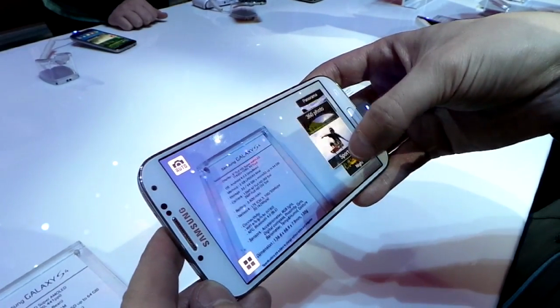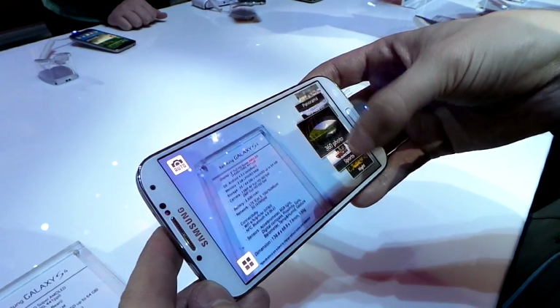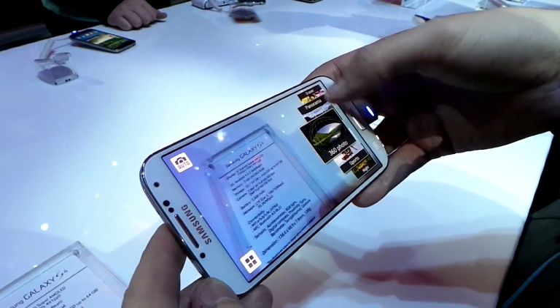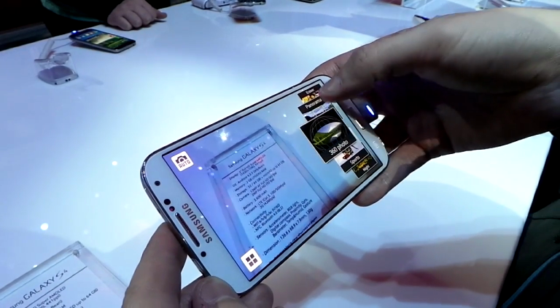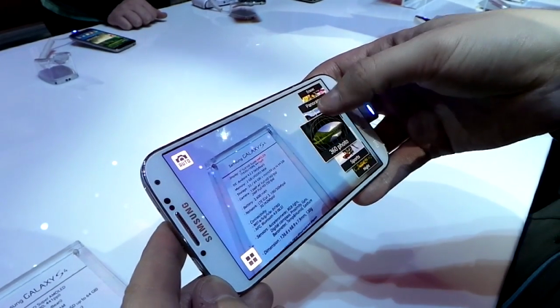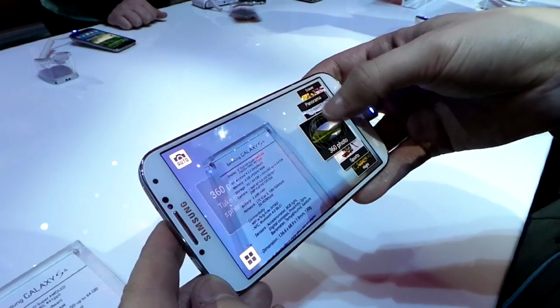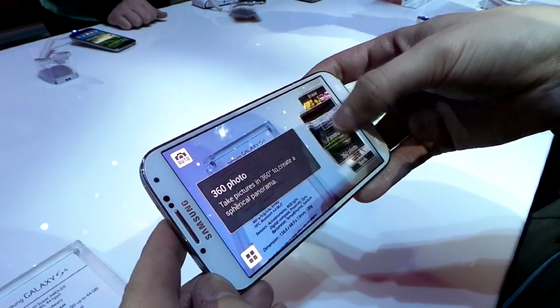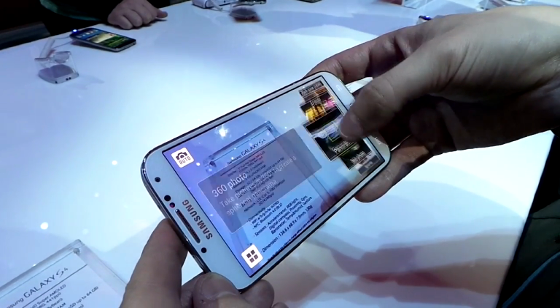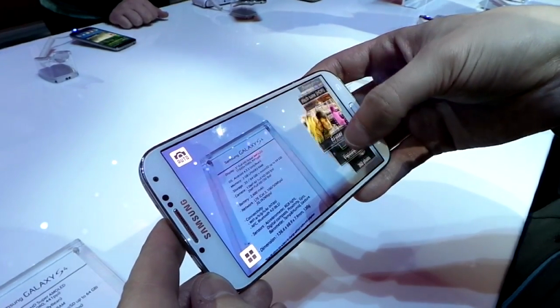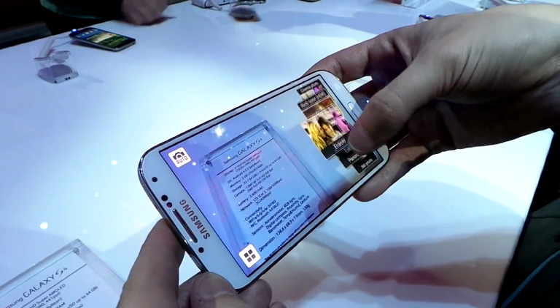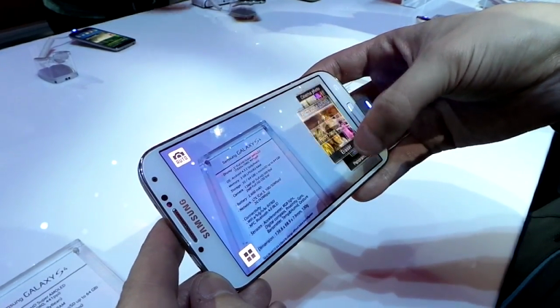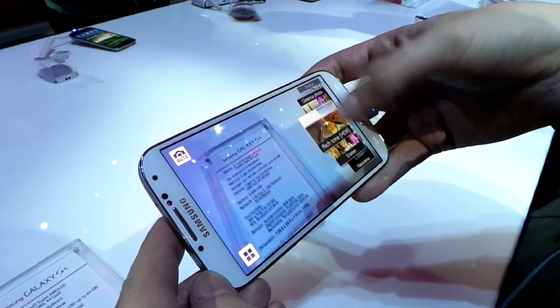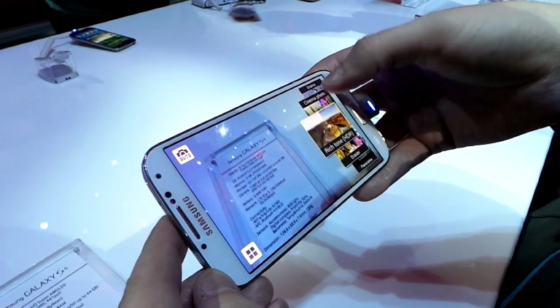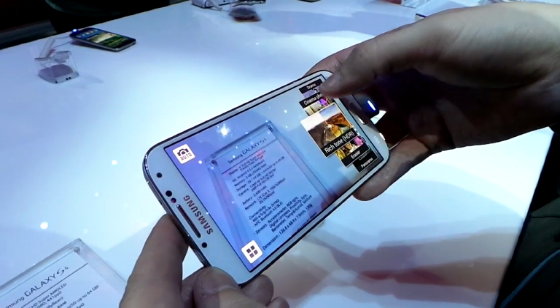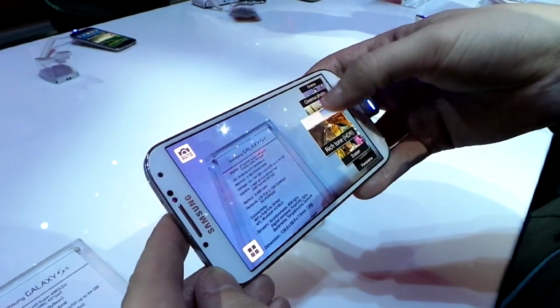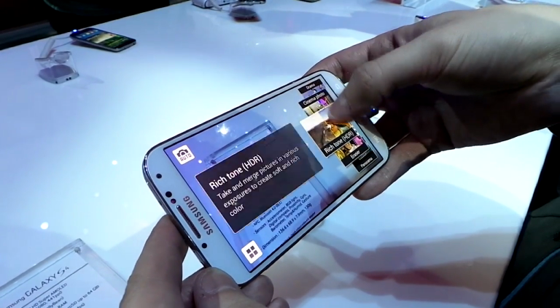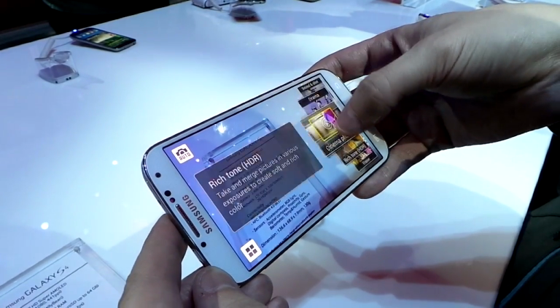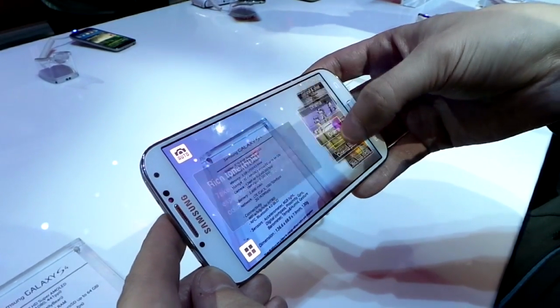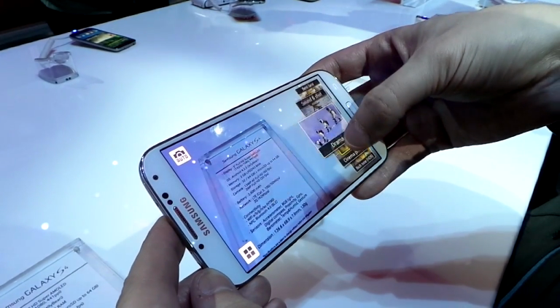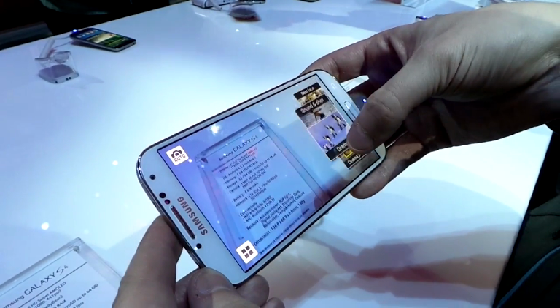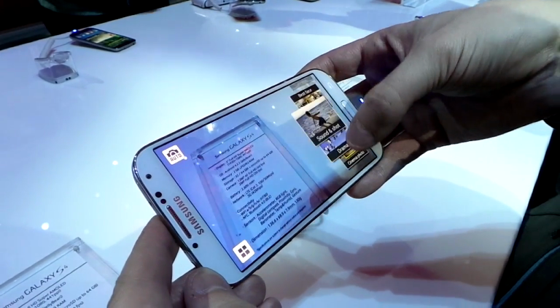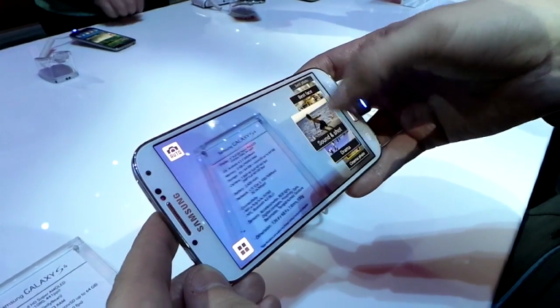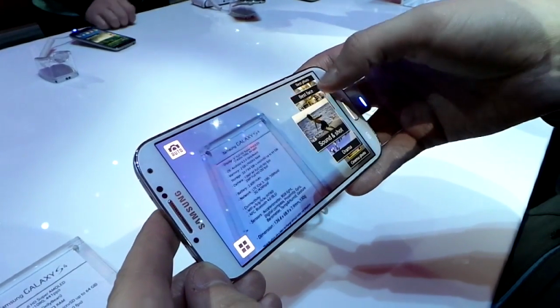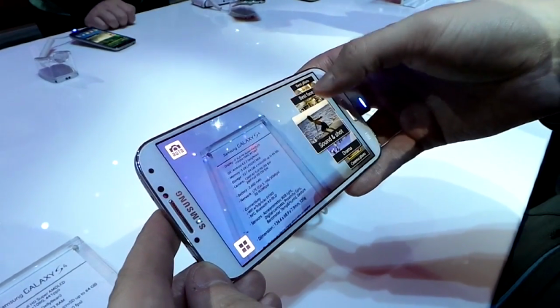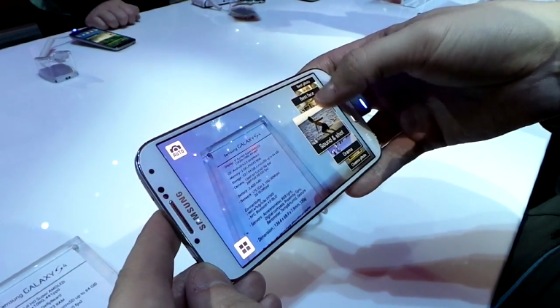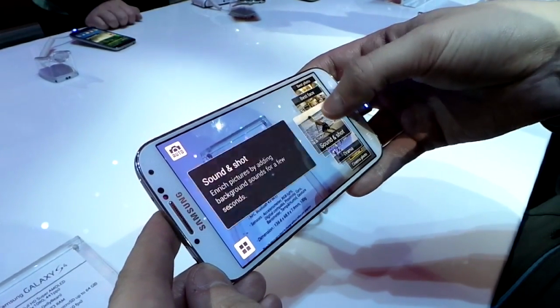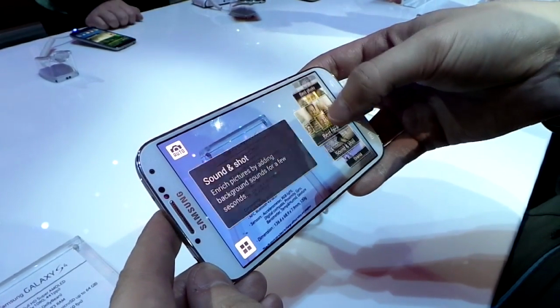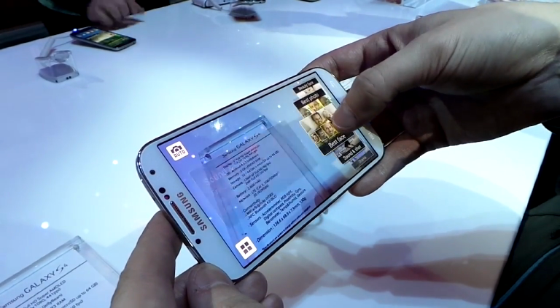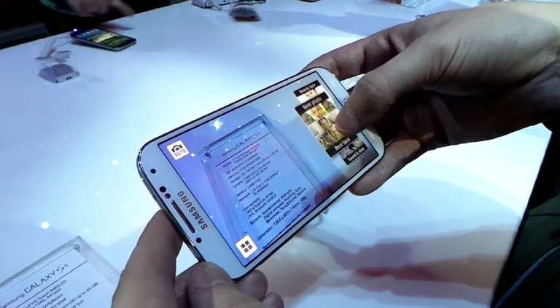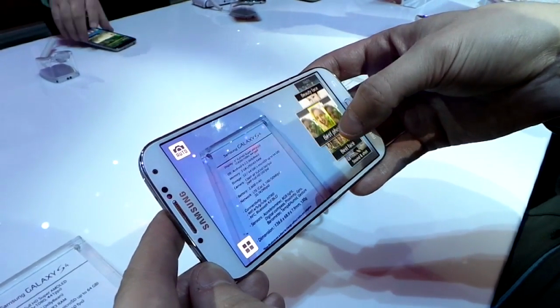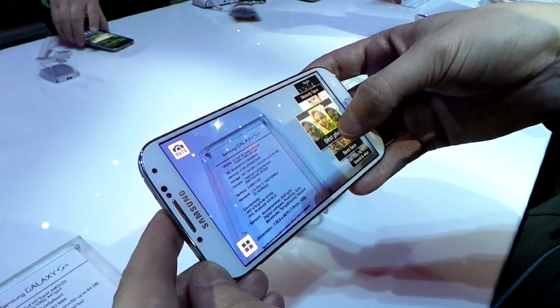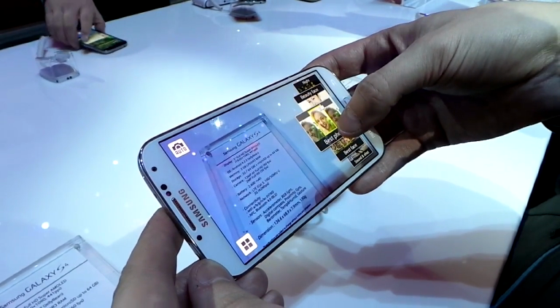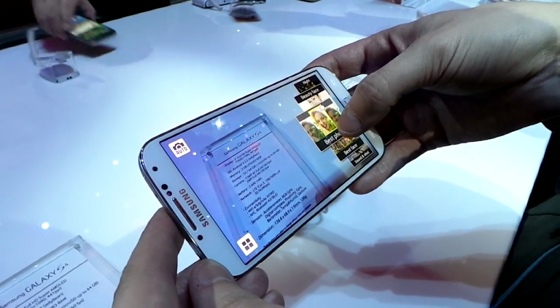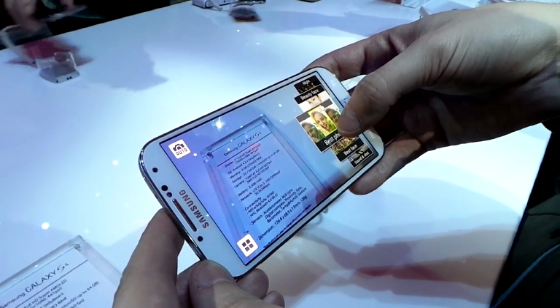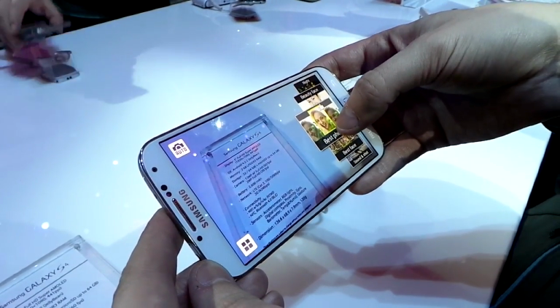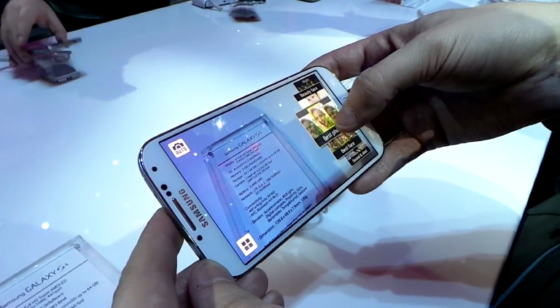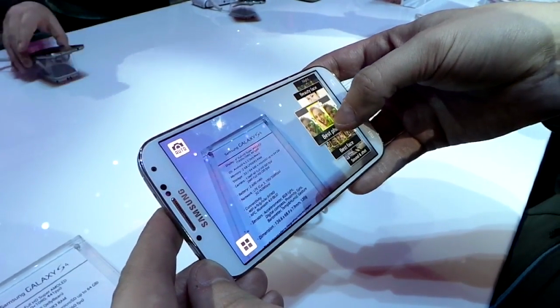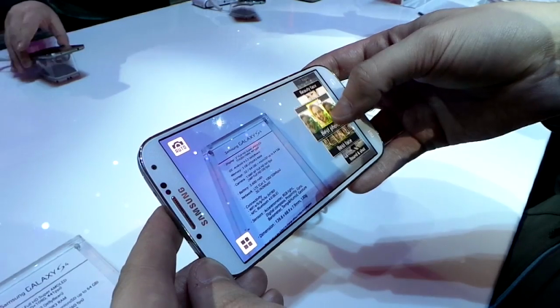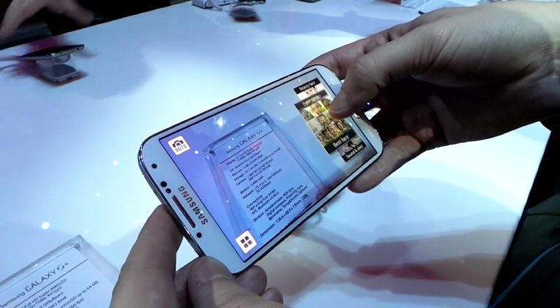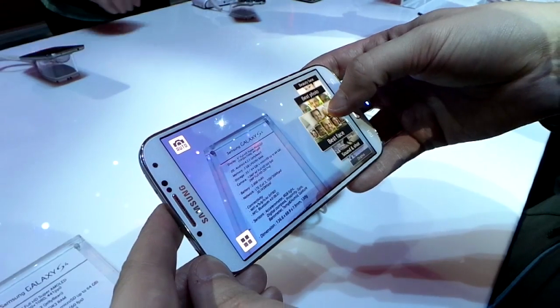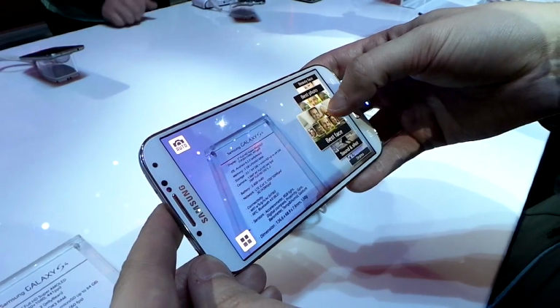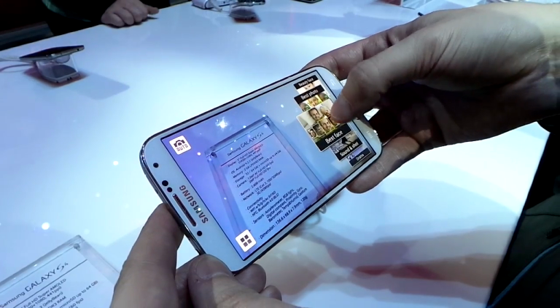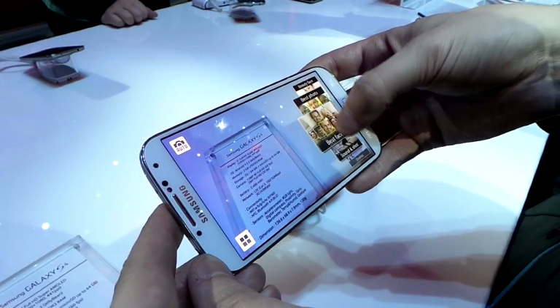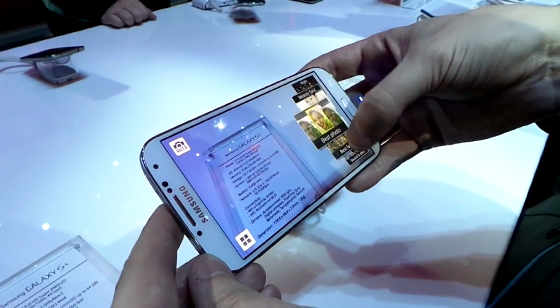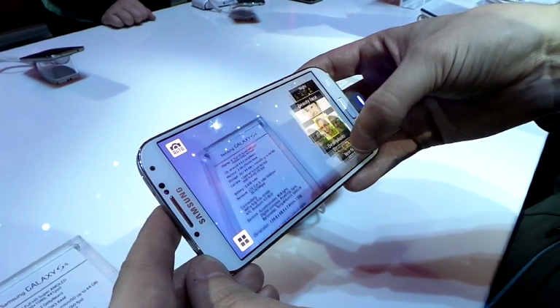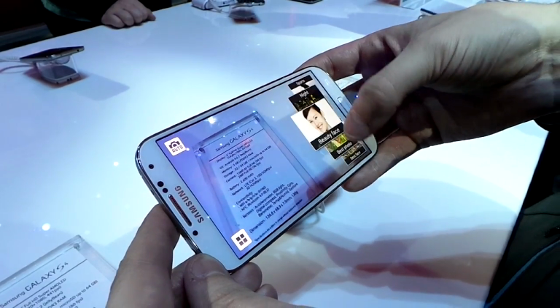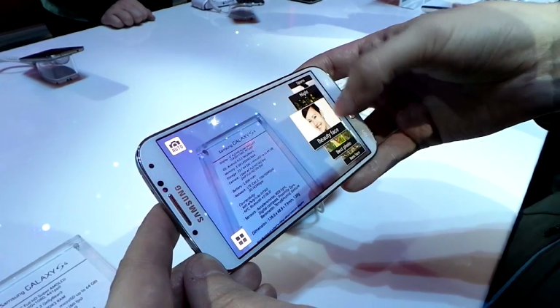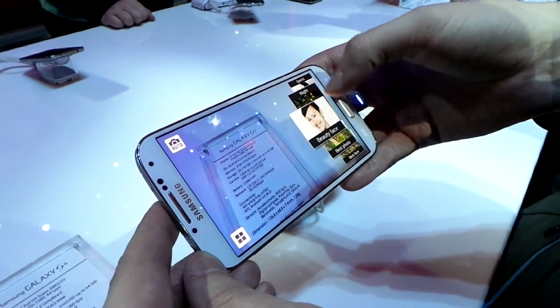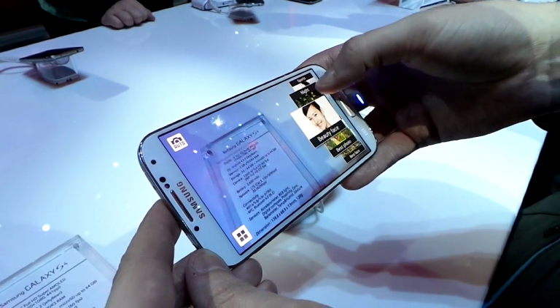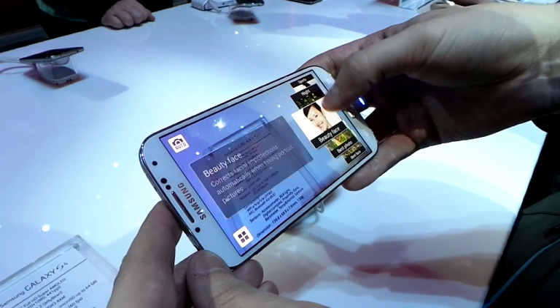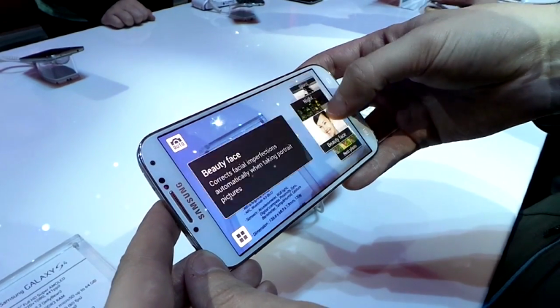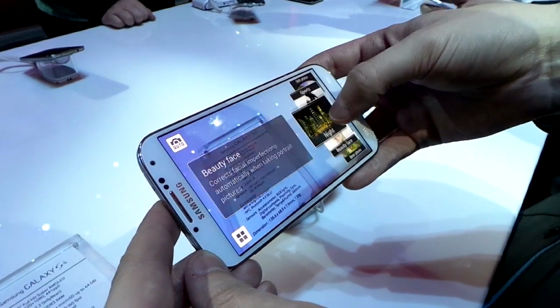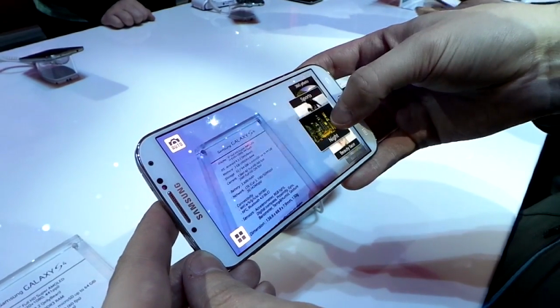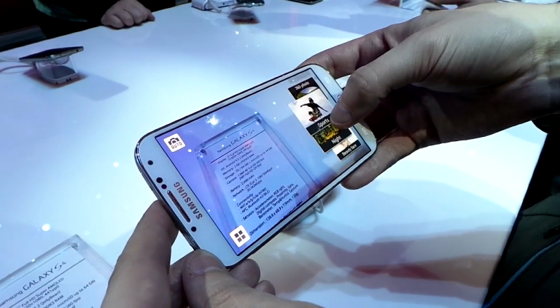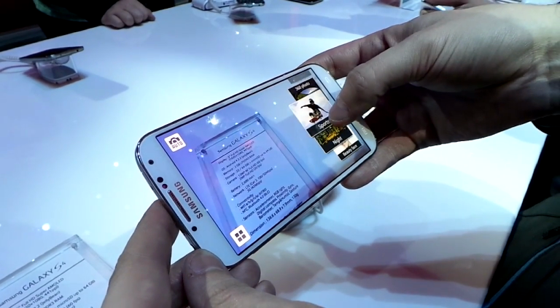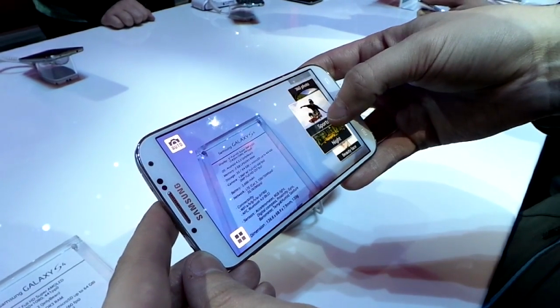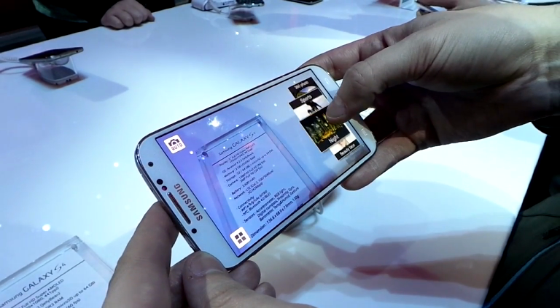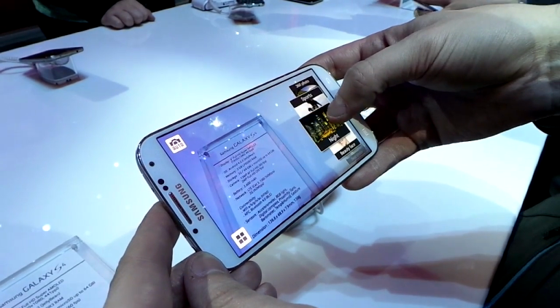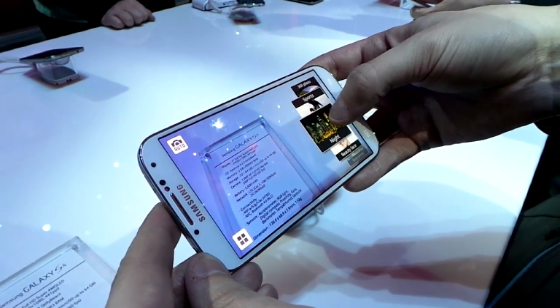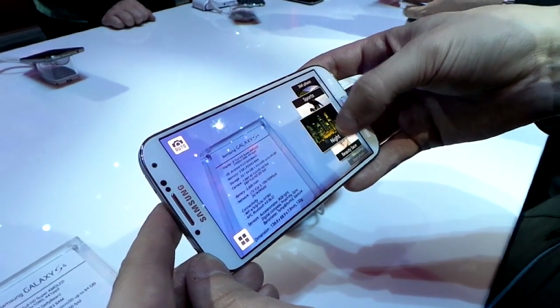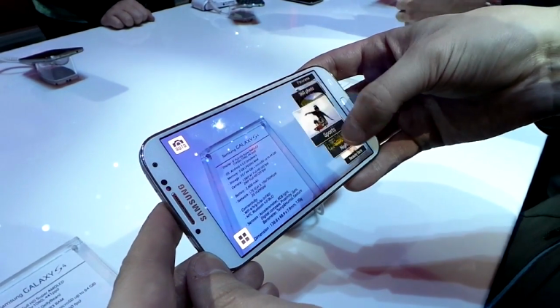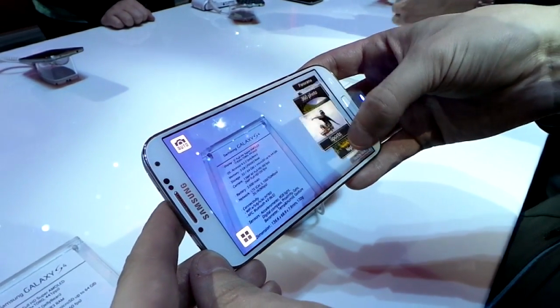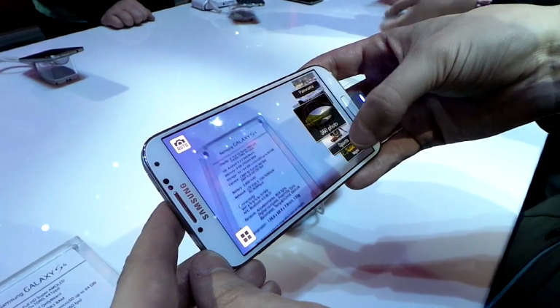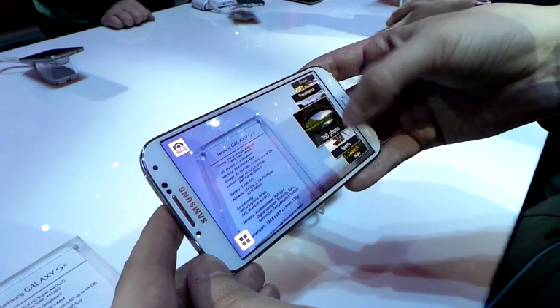It's got some features from the Galaxy Cam, which is what we're recording this video on. So you can kind of change to look at best photo, best face, and different features like that. Night shots.